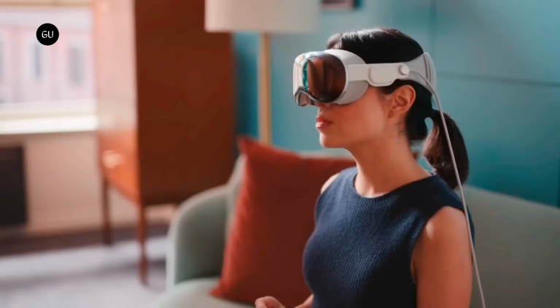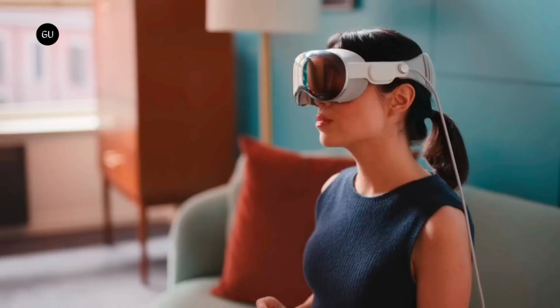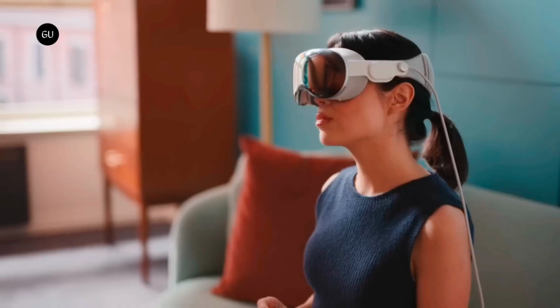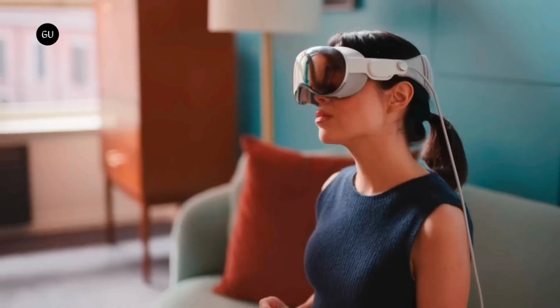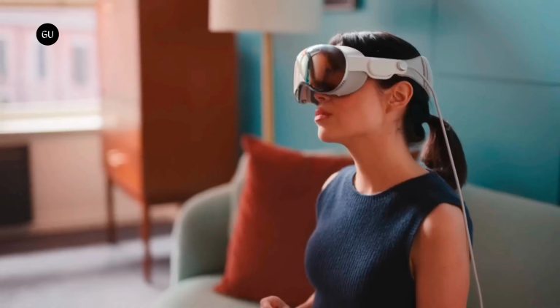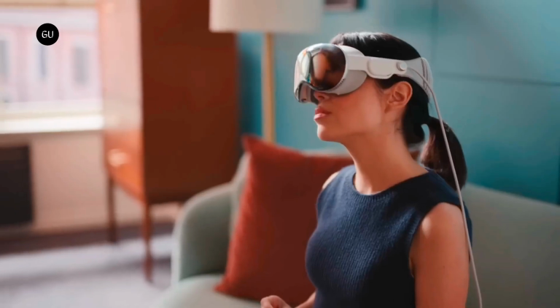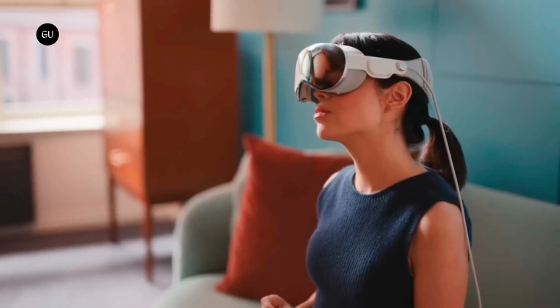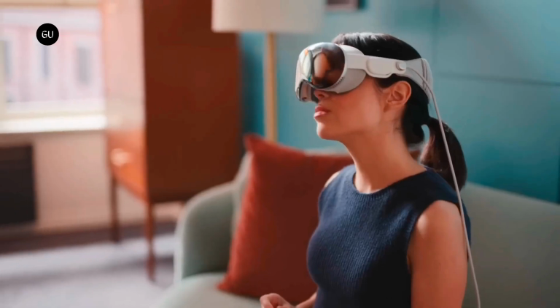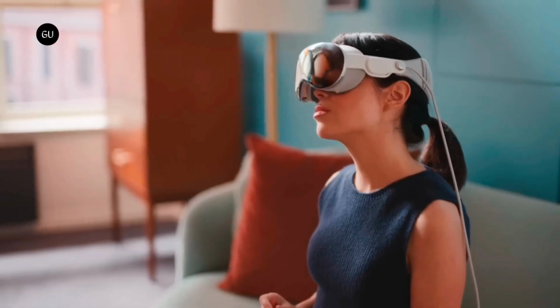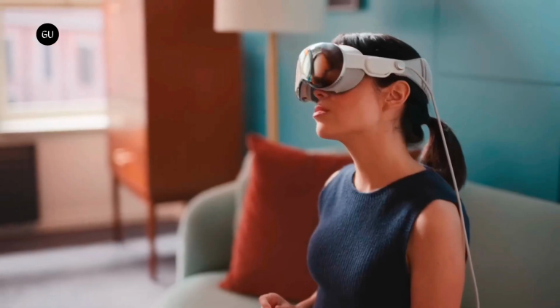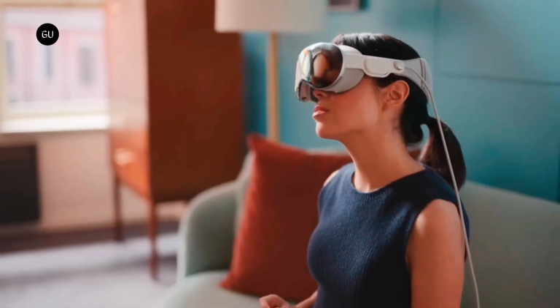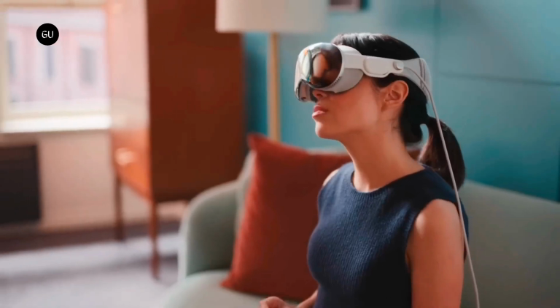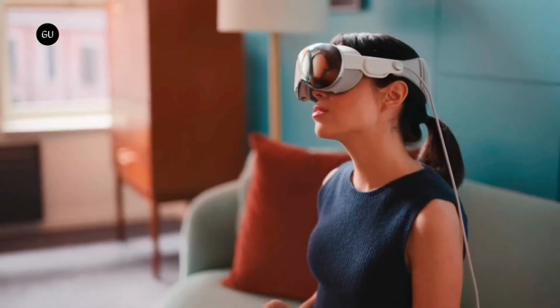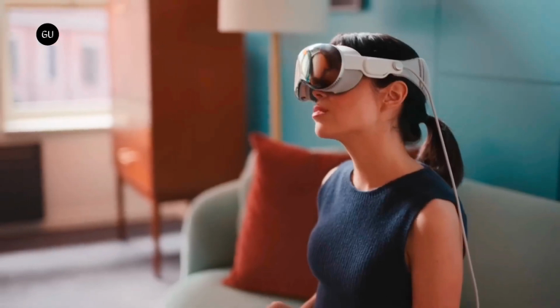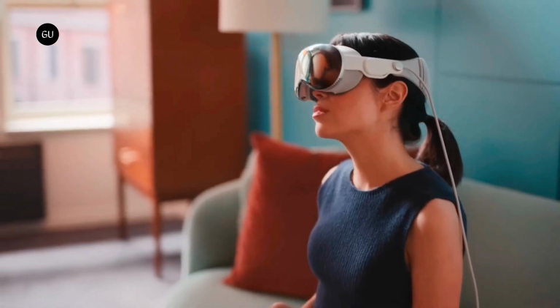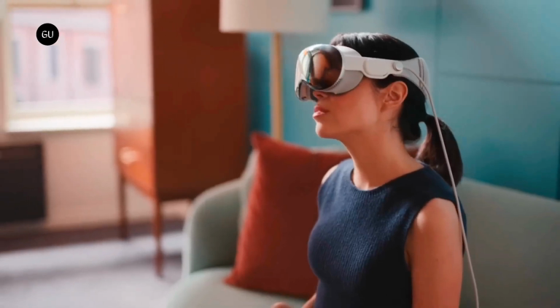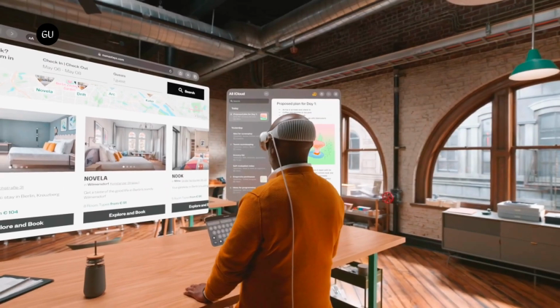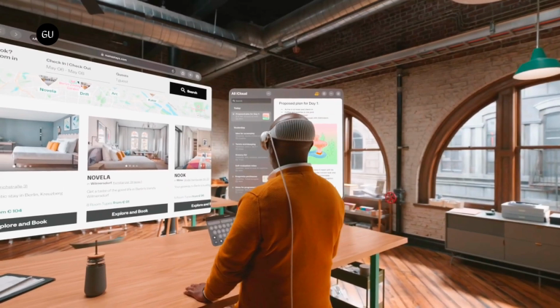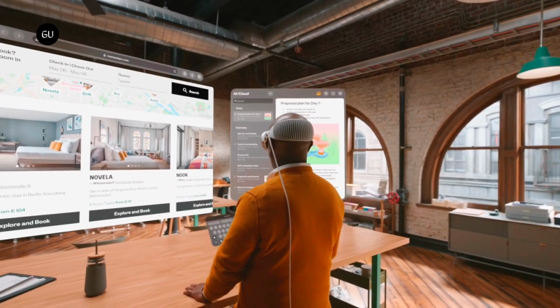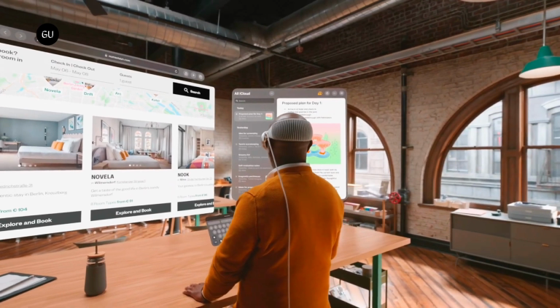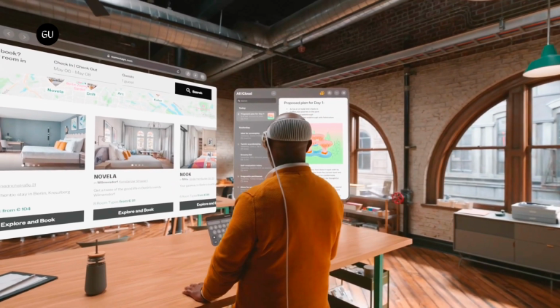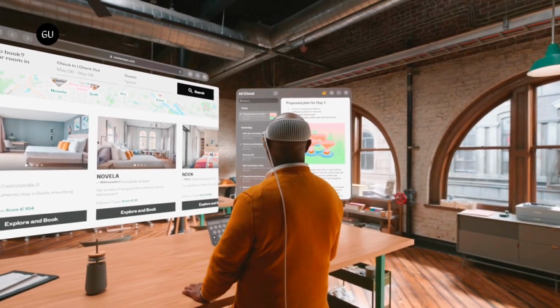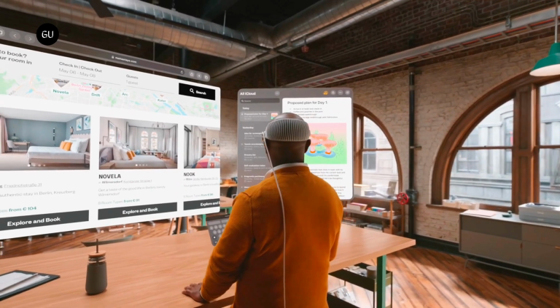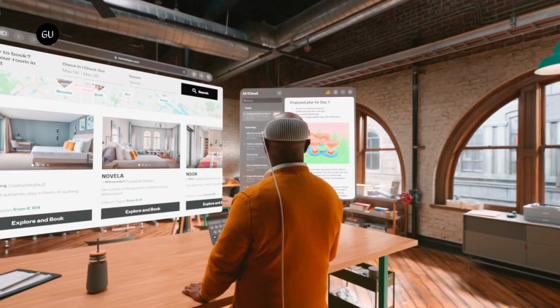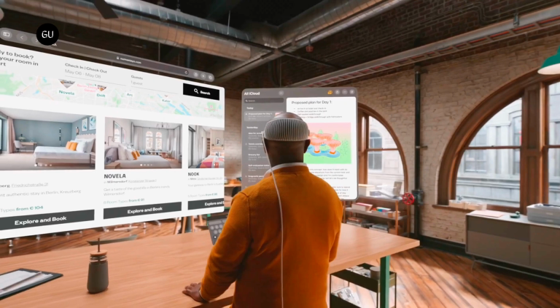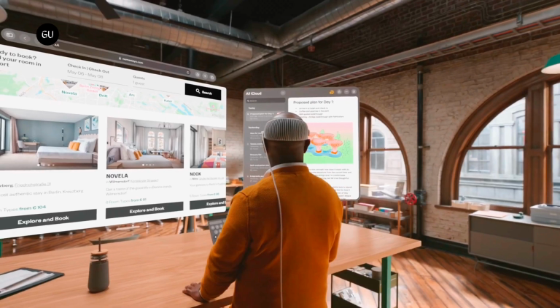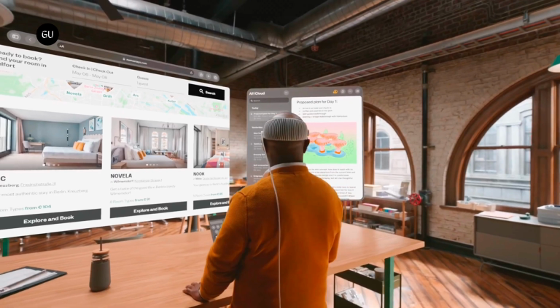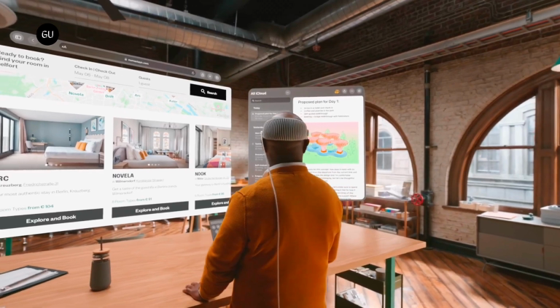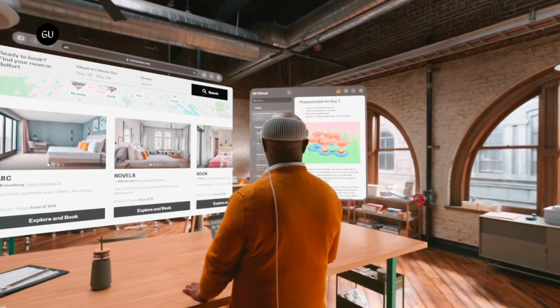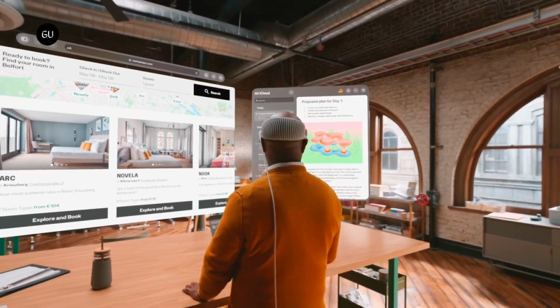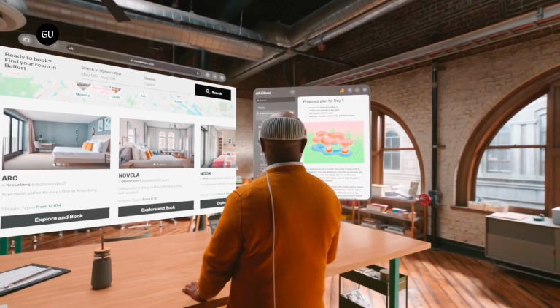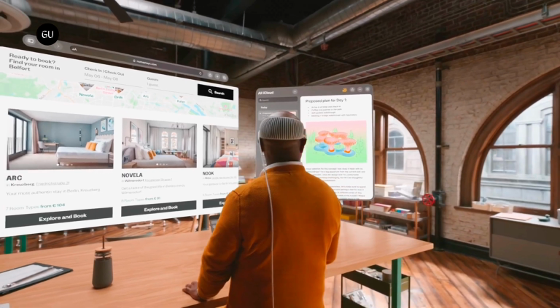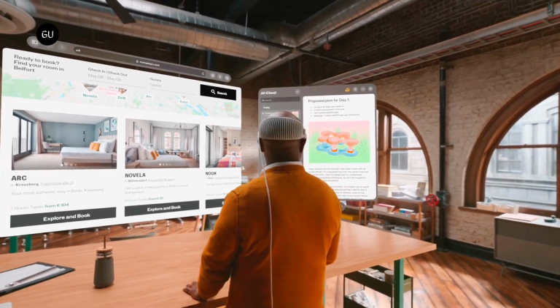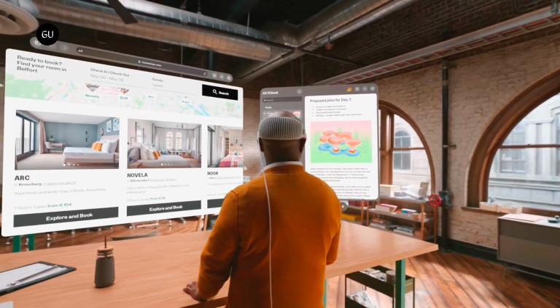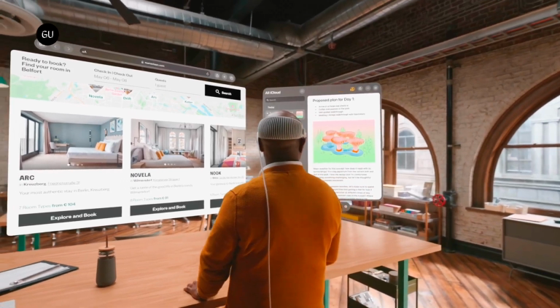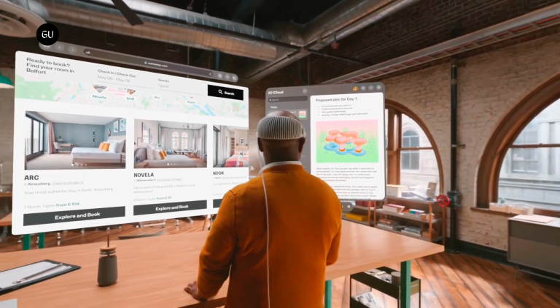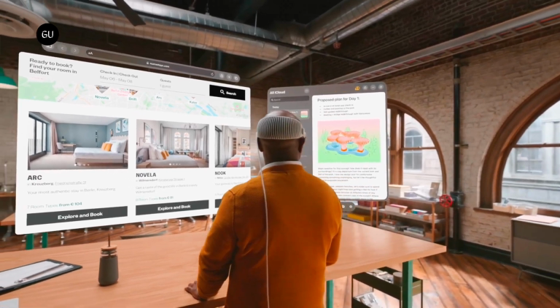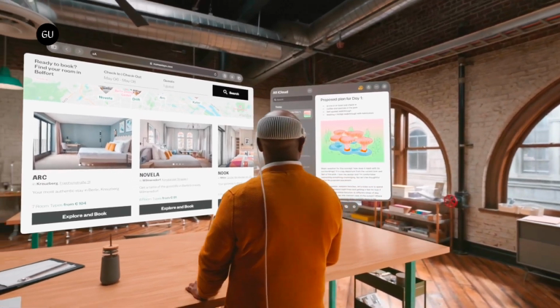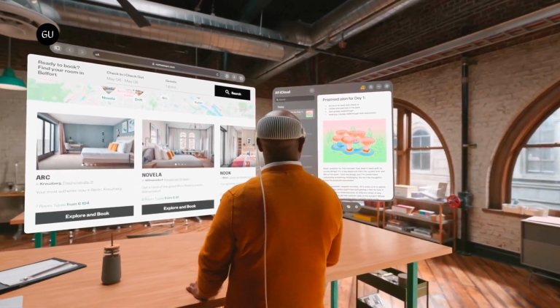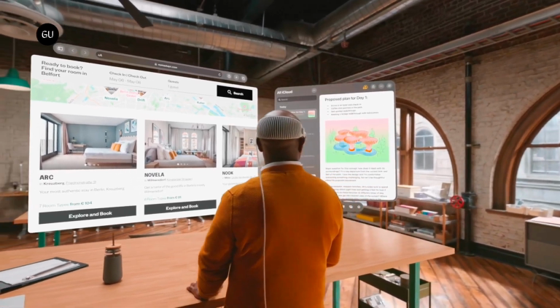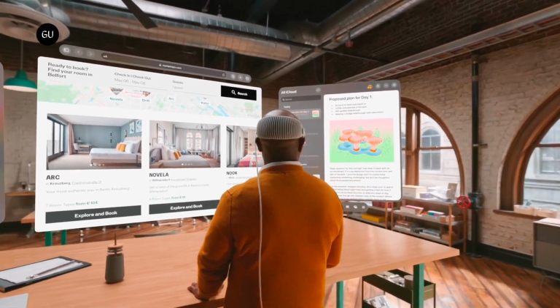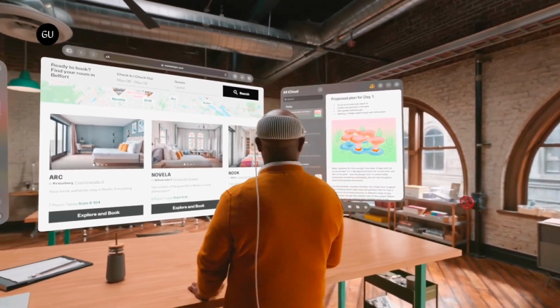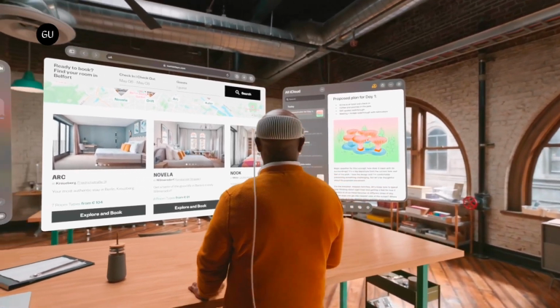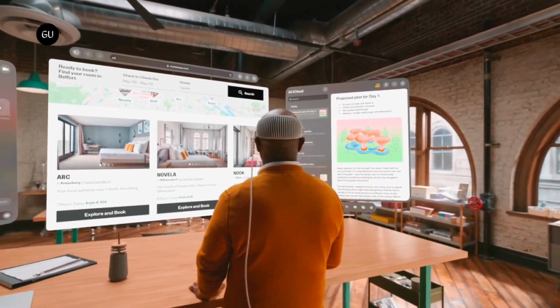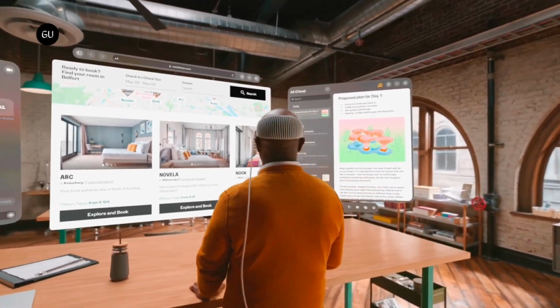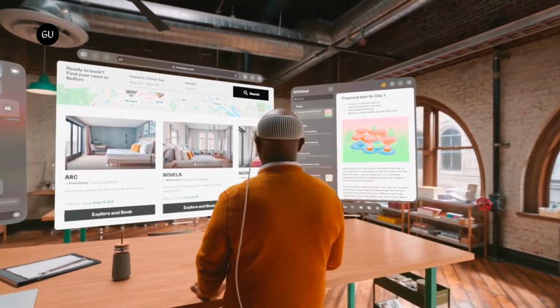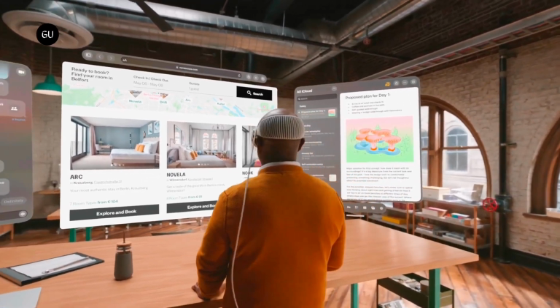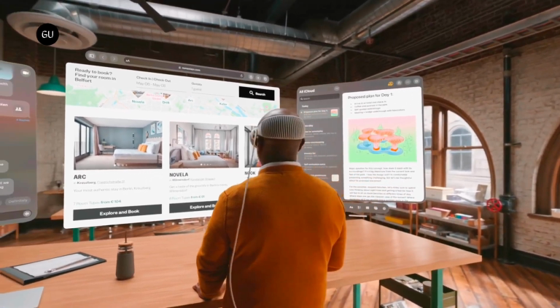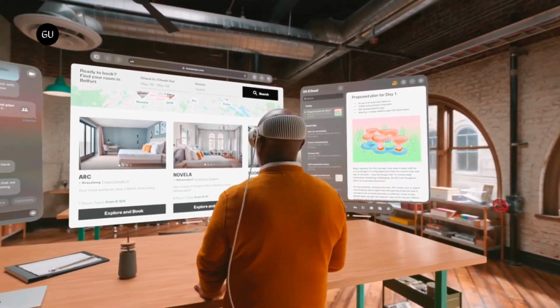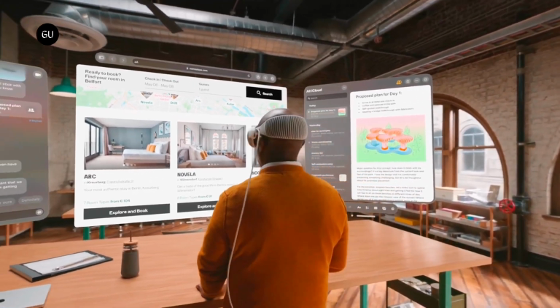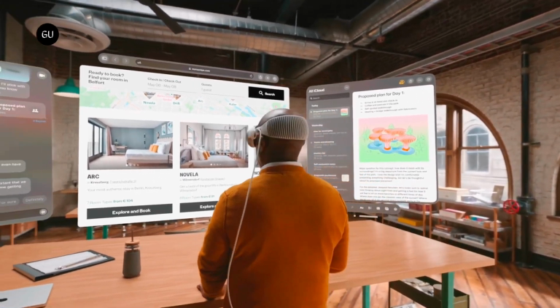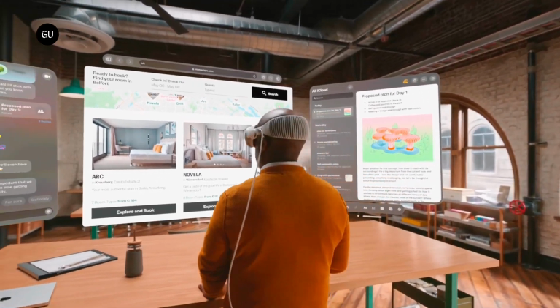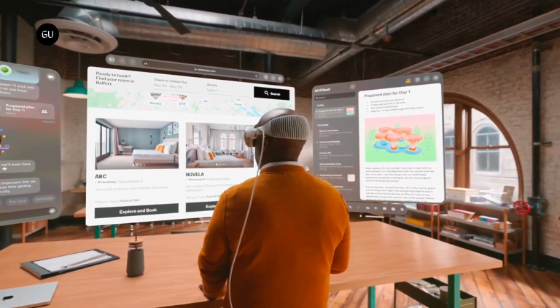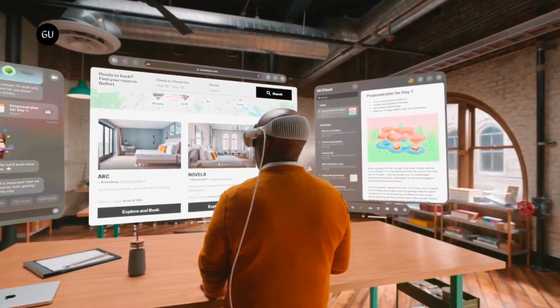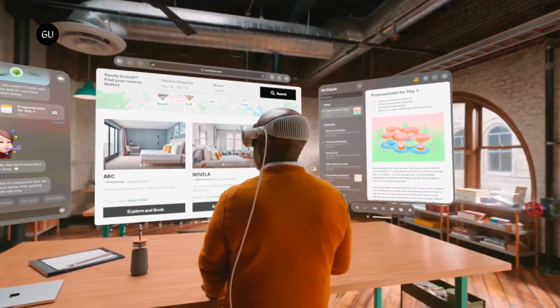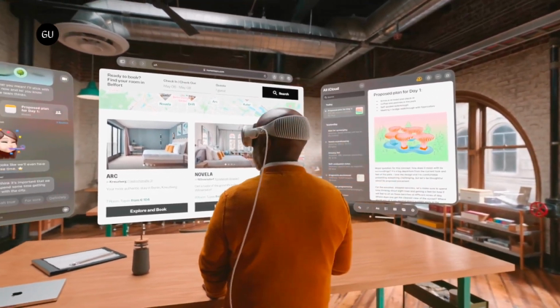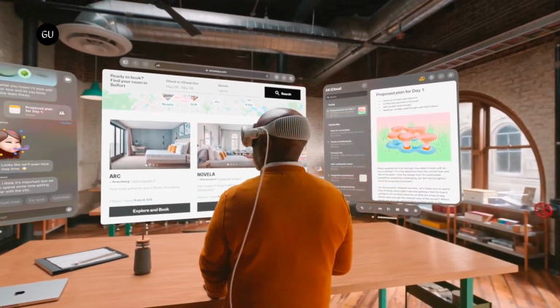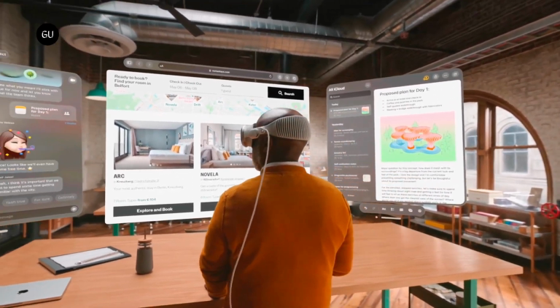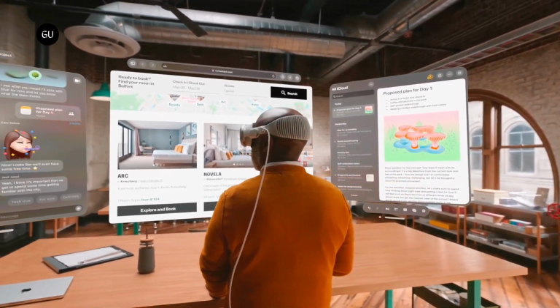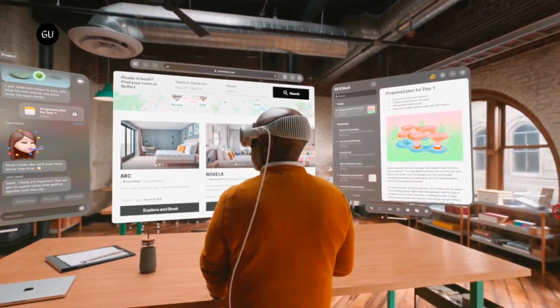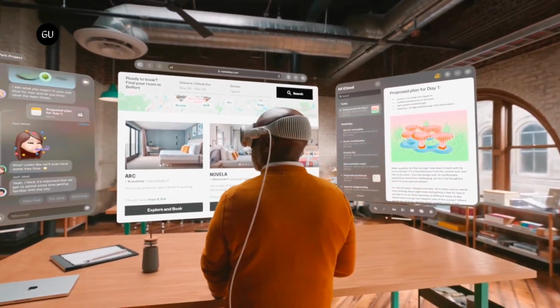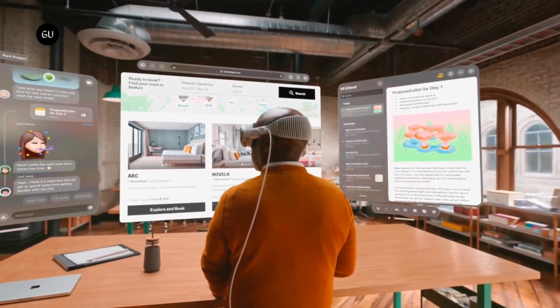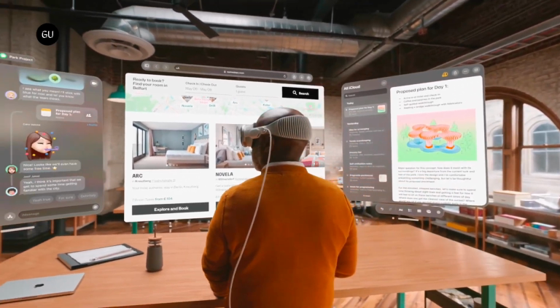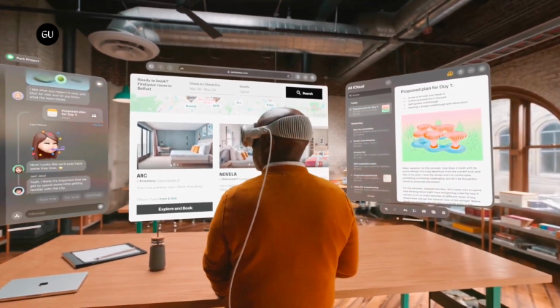Whether you're a gamer, creator, or just looking for a new way to connect, Apple Vision Pro is the future of tech and performance.